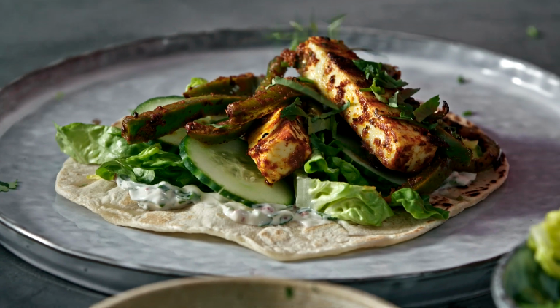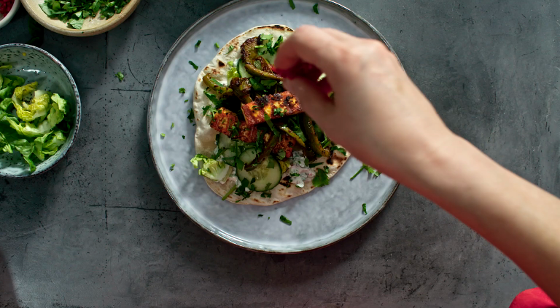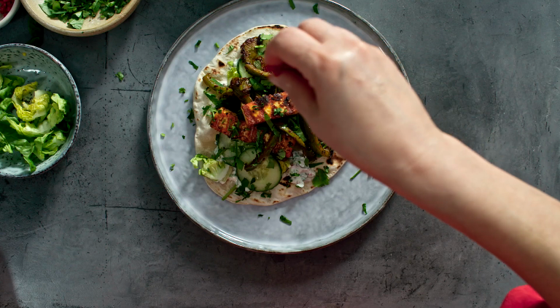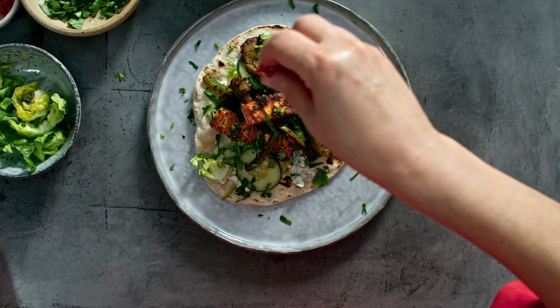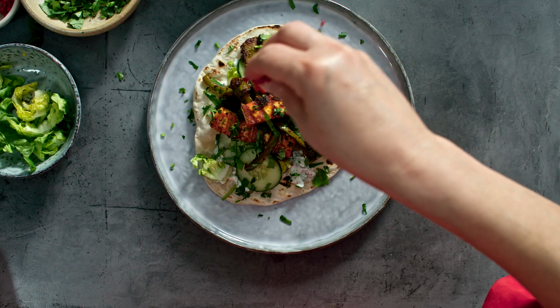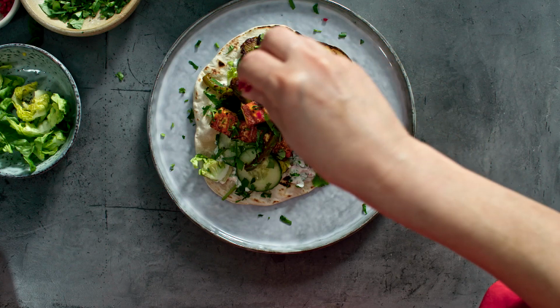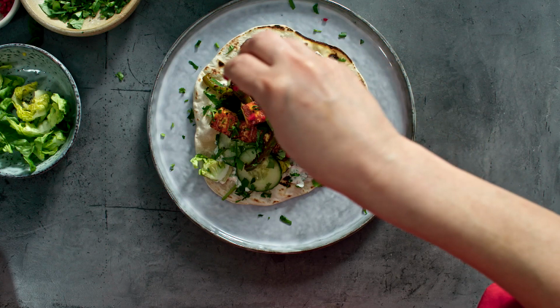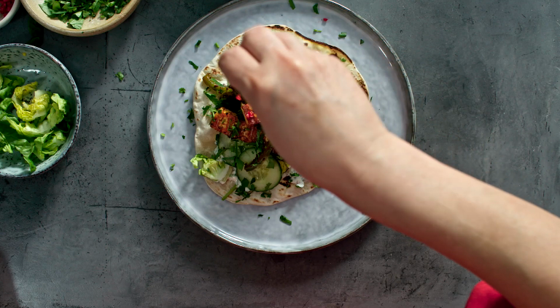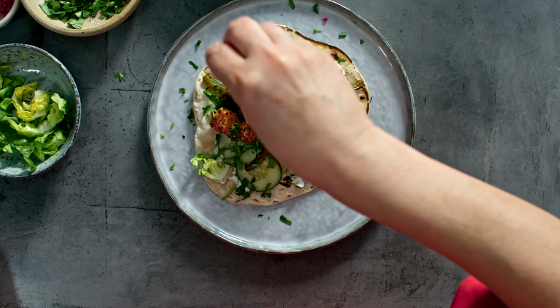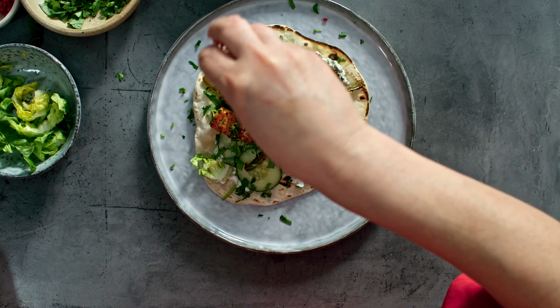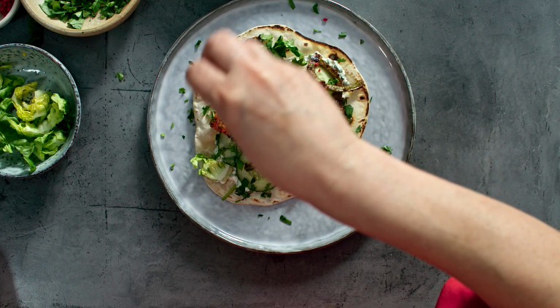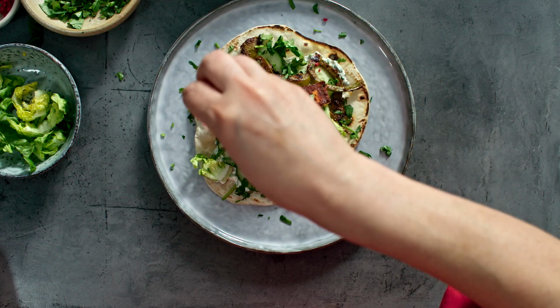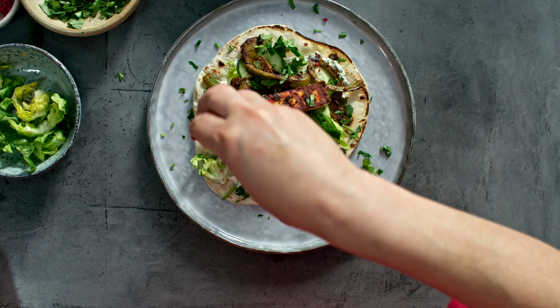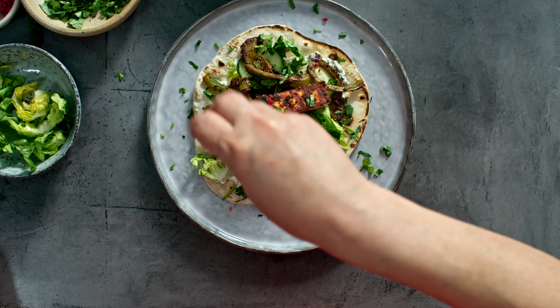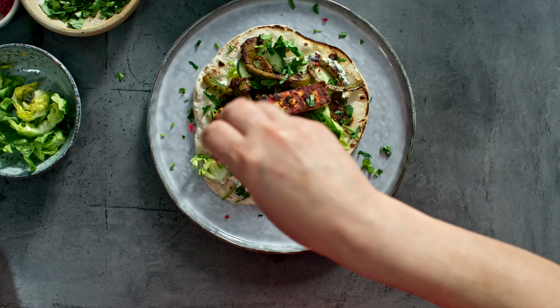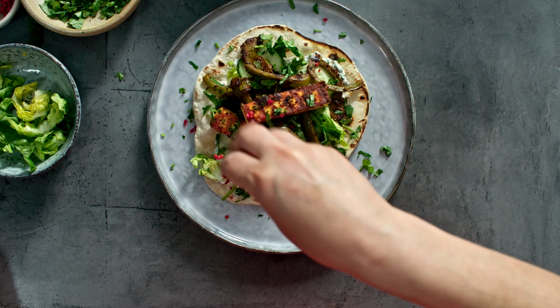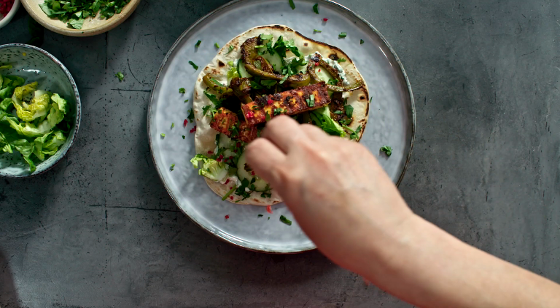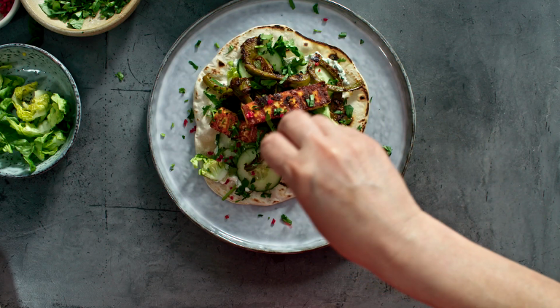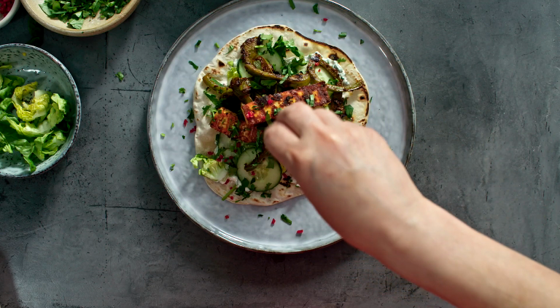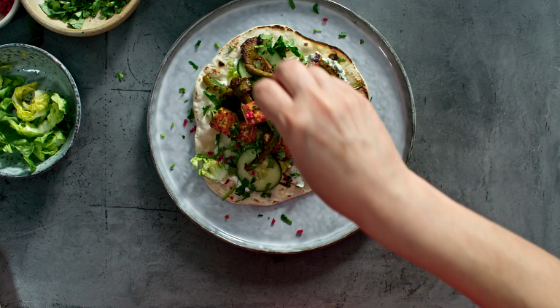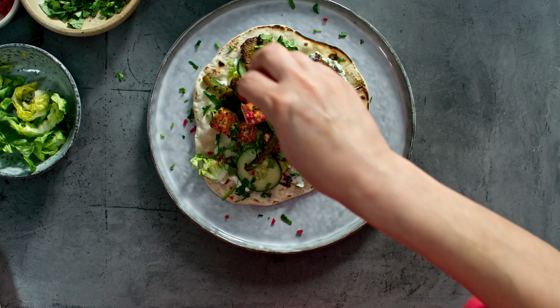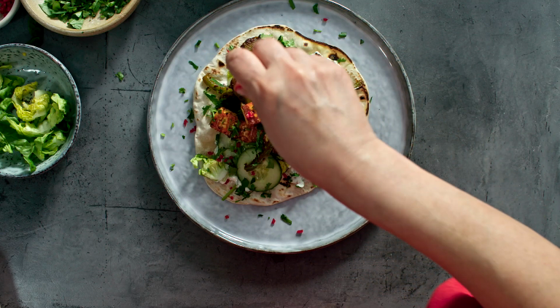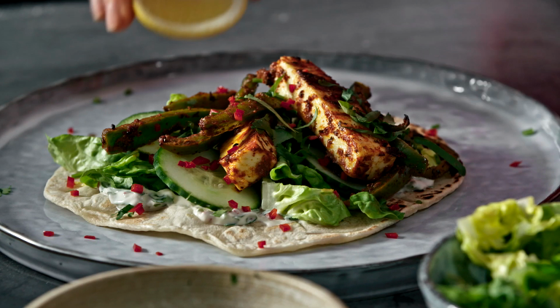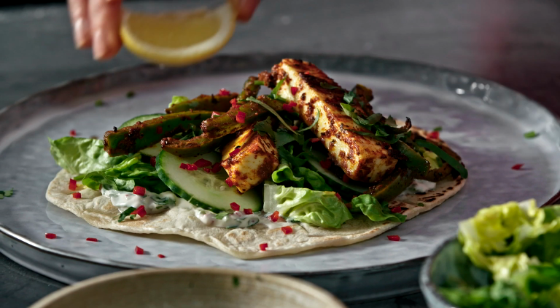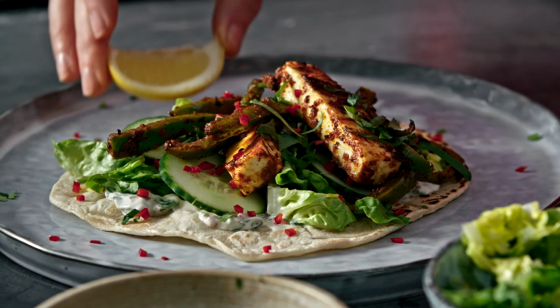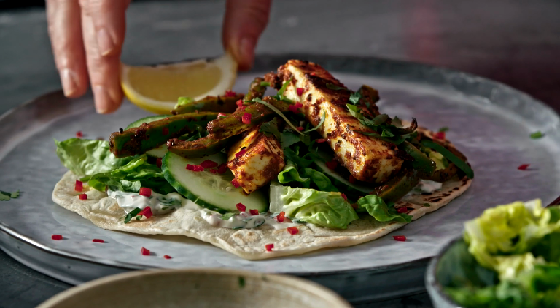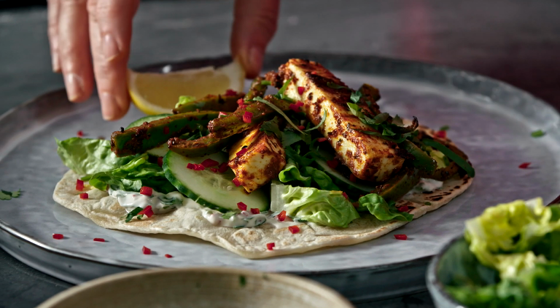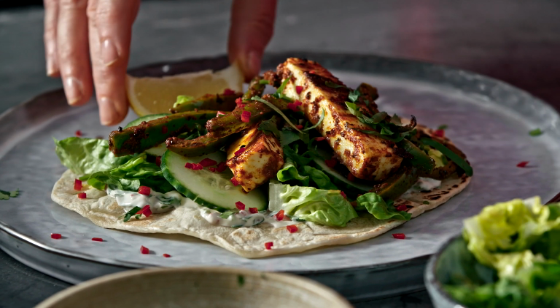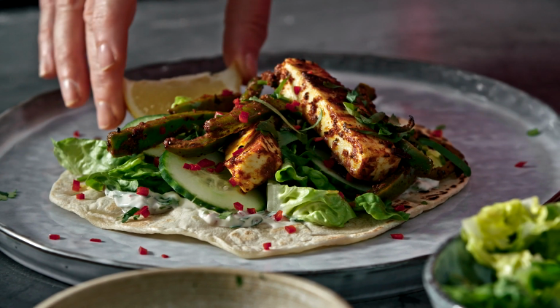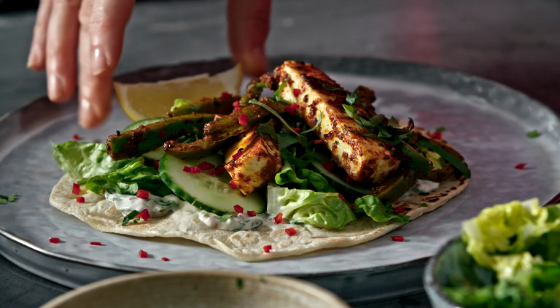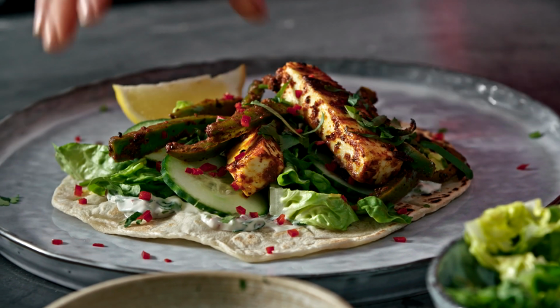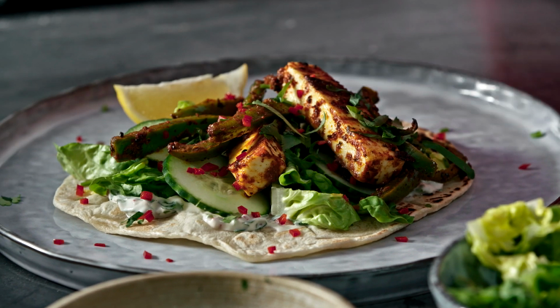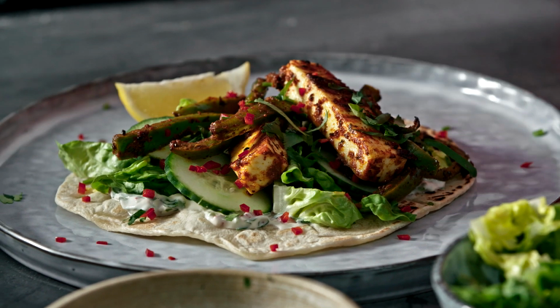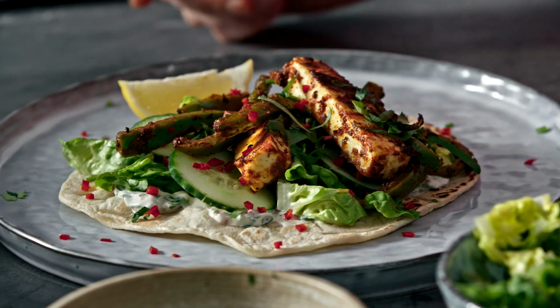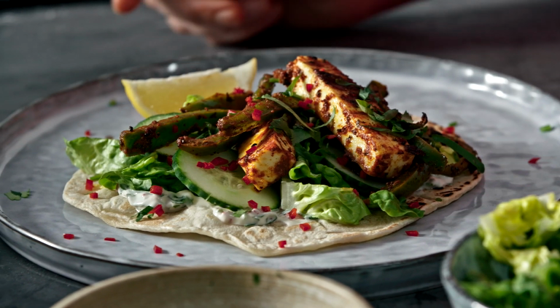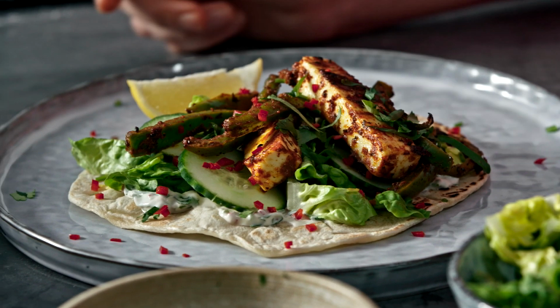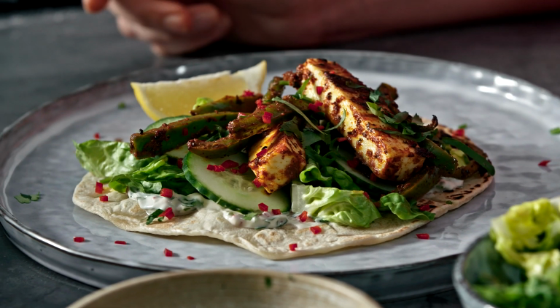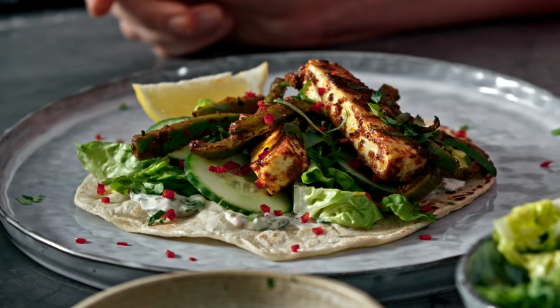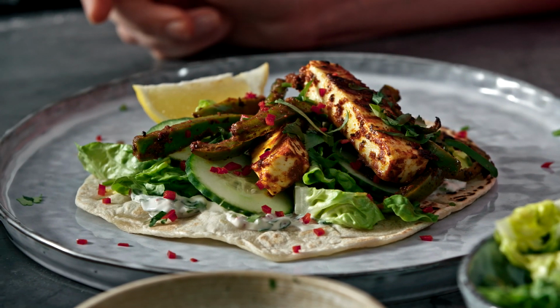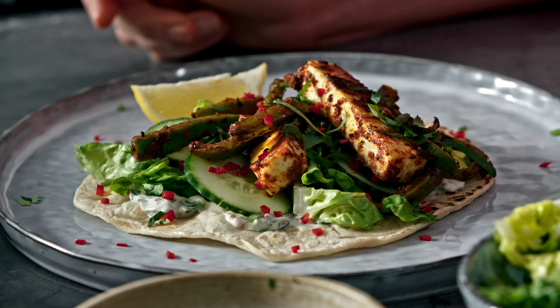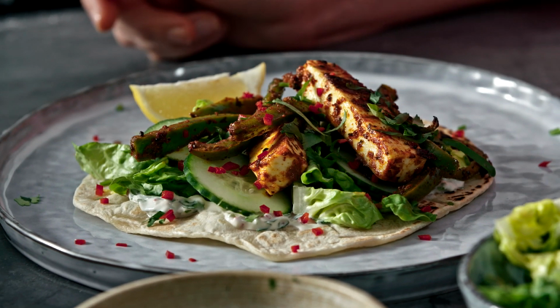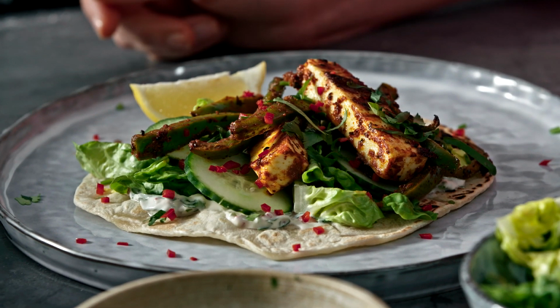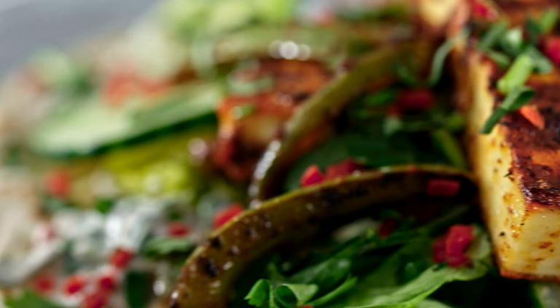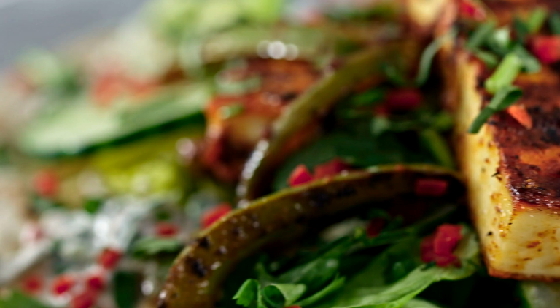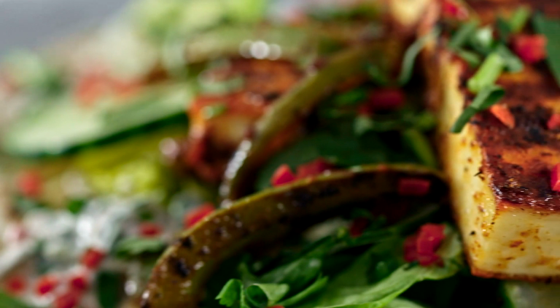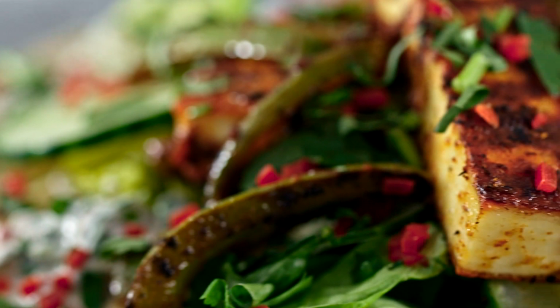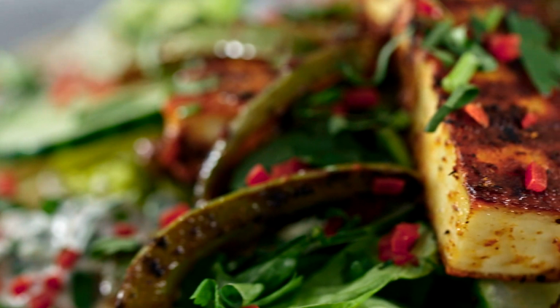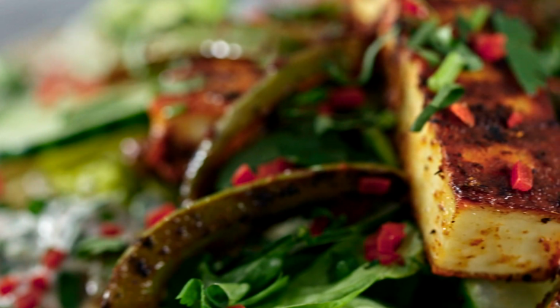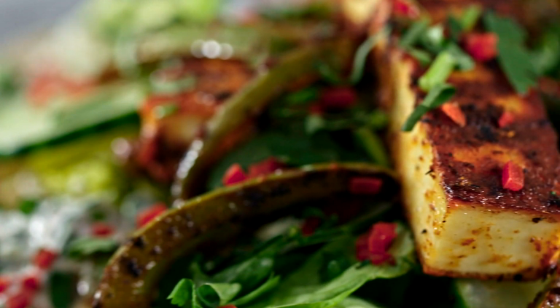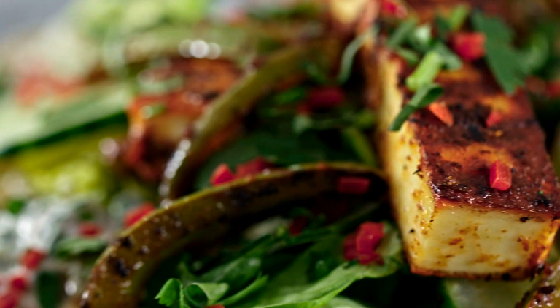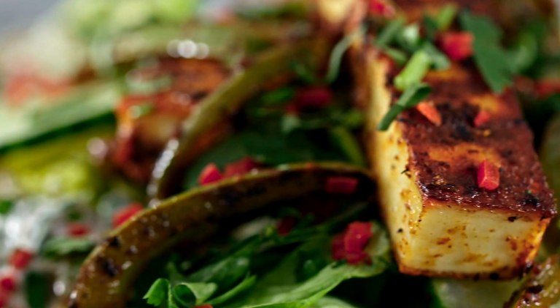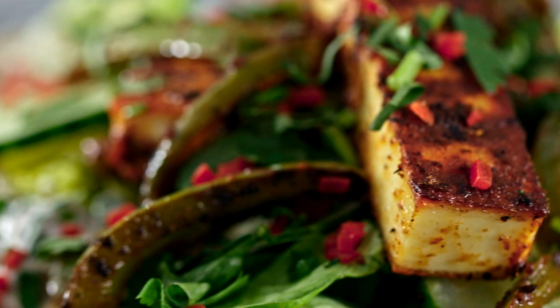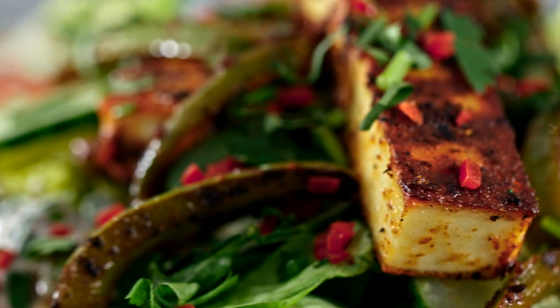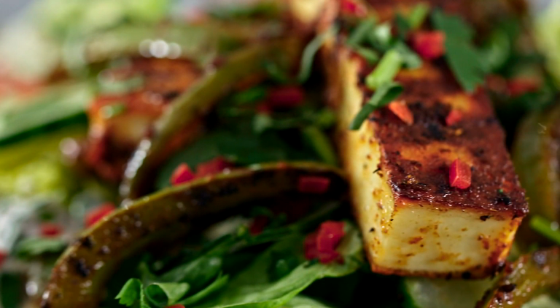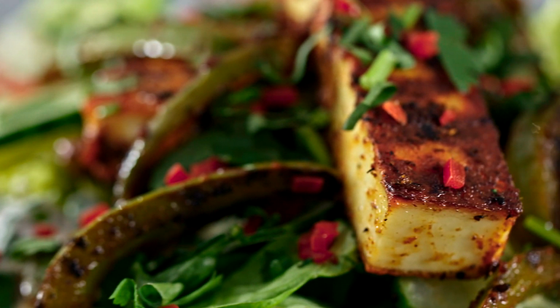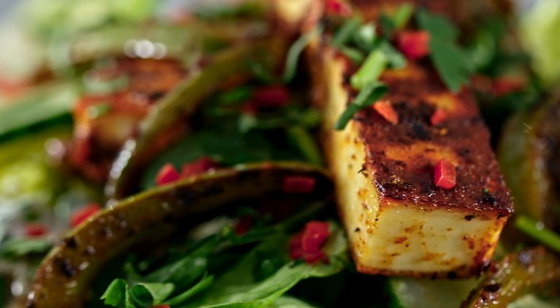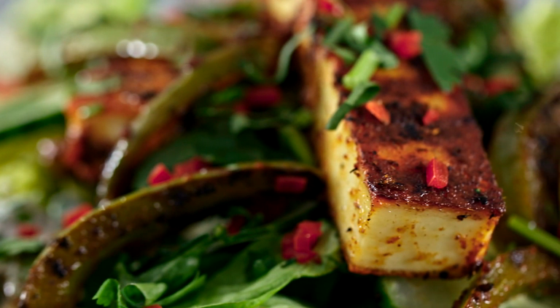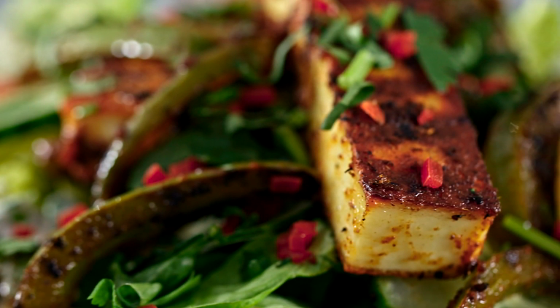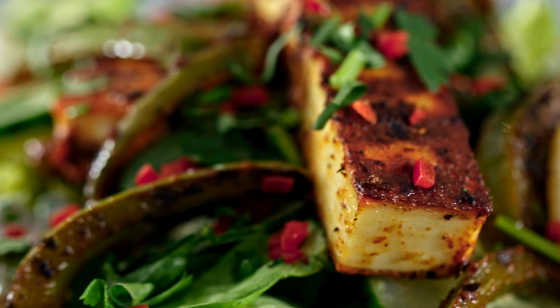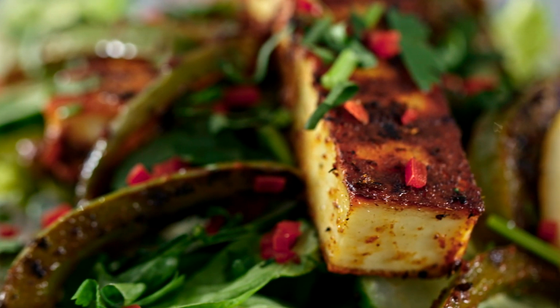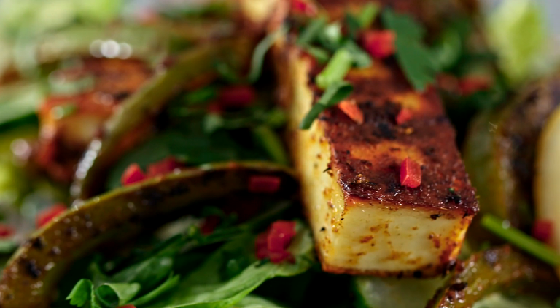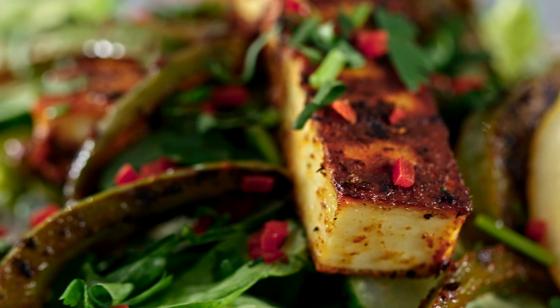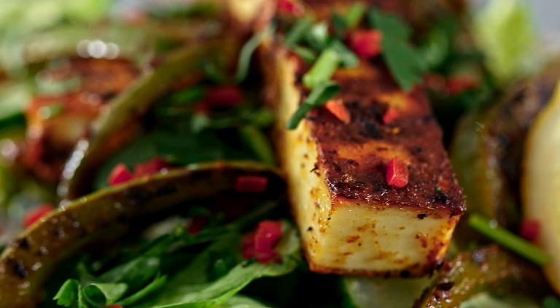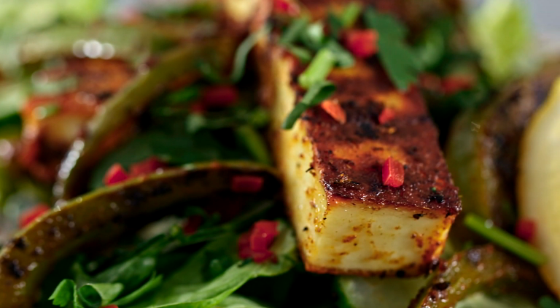To finish it off, a little sprinkle of coriander, some chopped red chilli, and a little wedge of lemon for squeezing over. For more recipes, don't forget to click to subscribe.